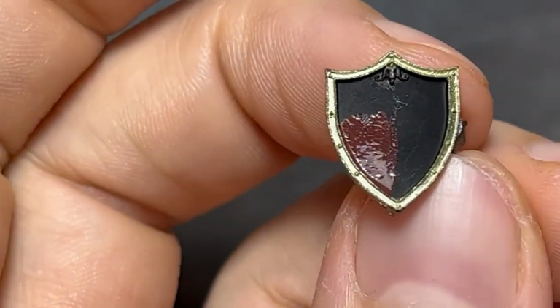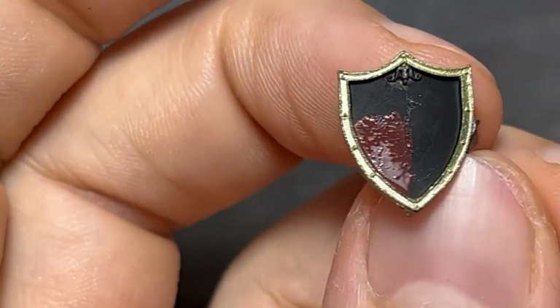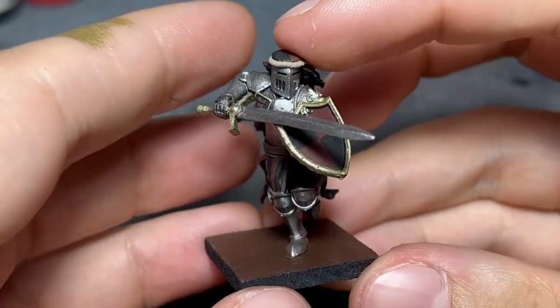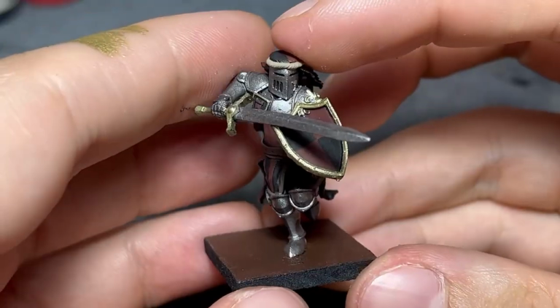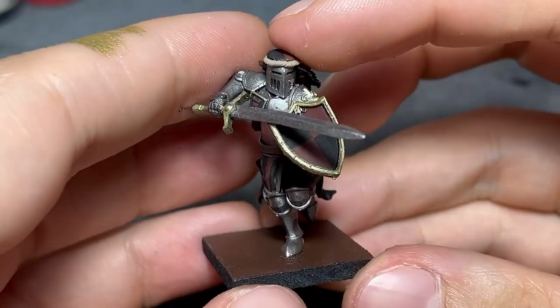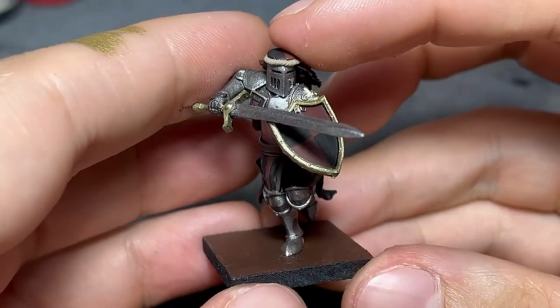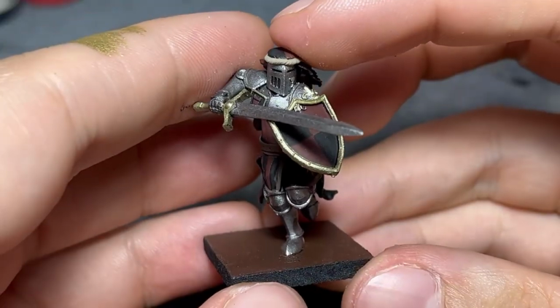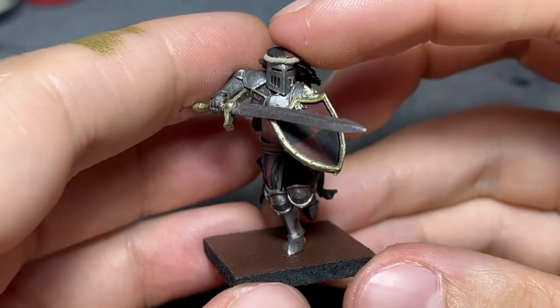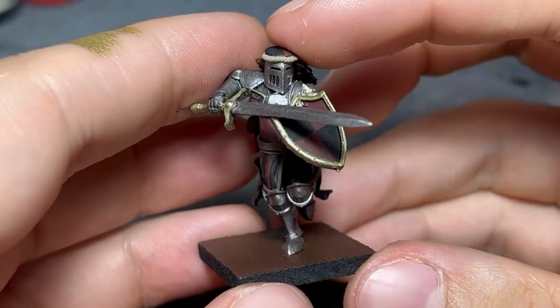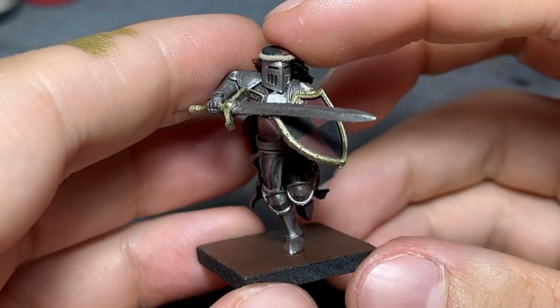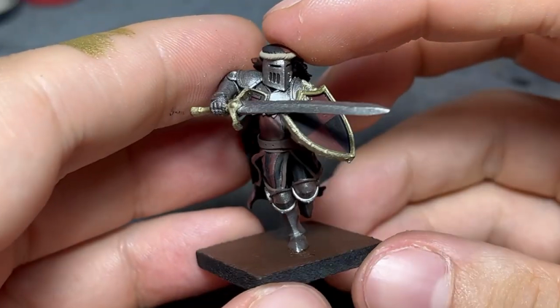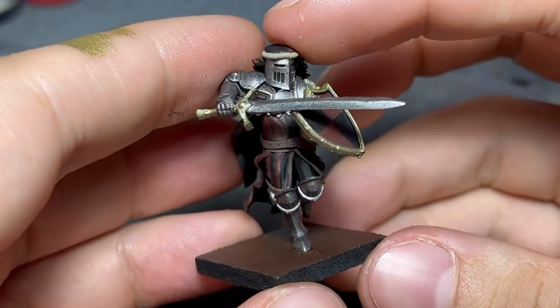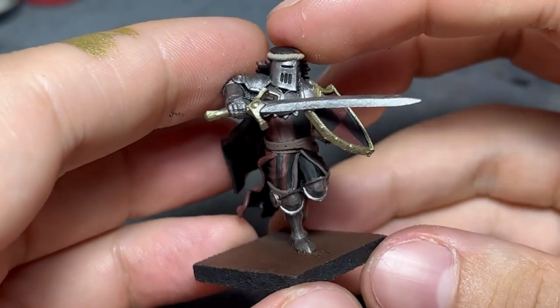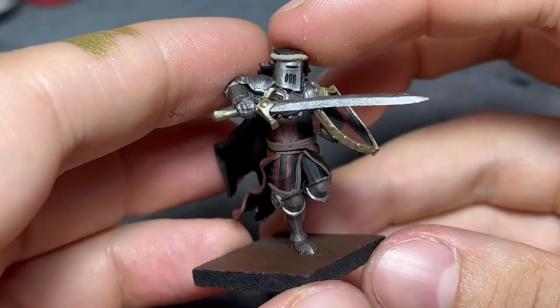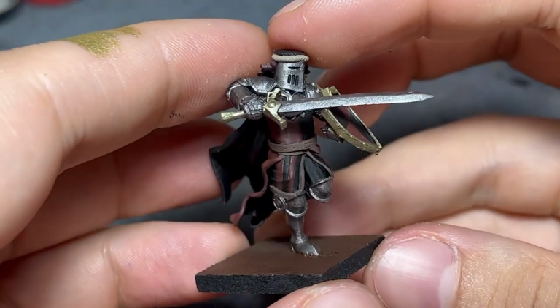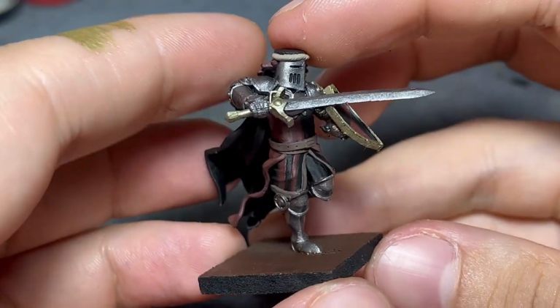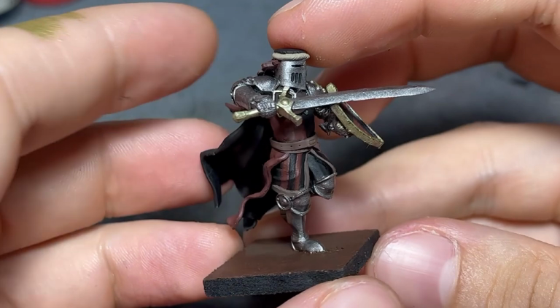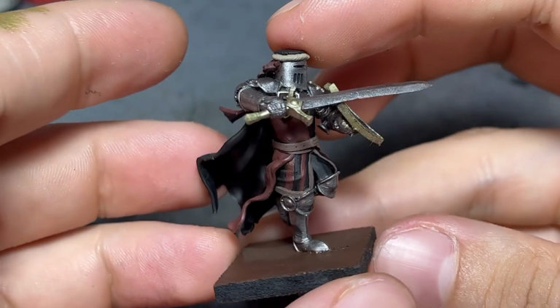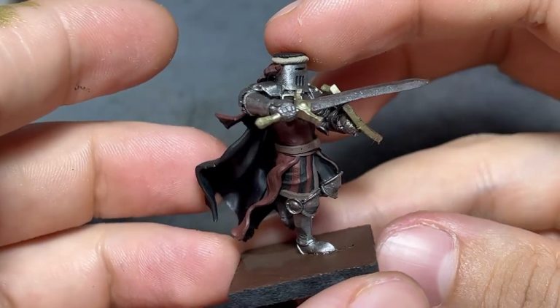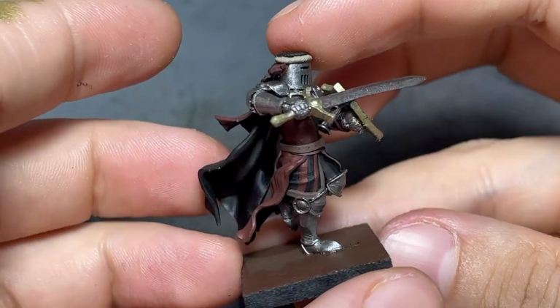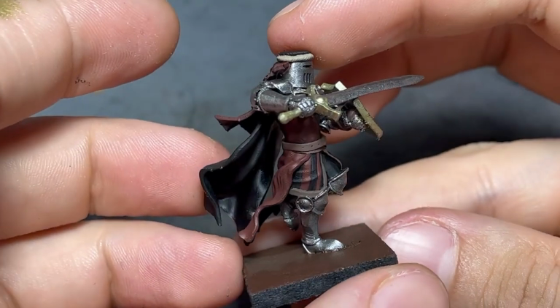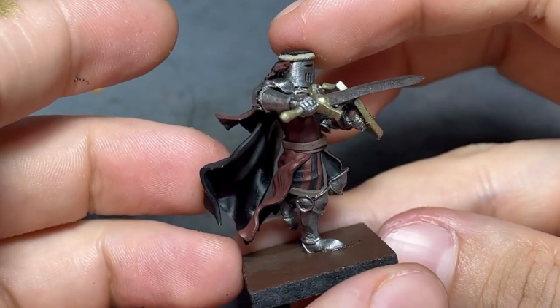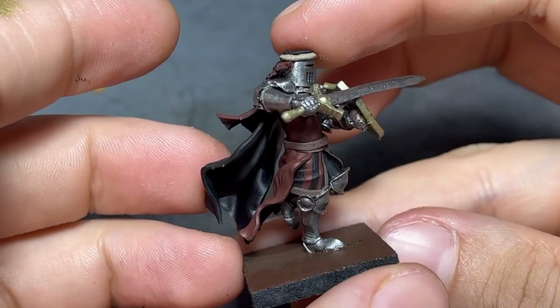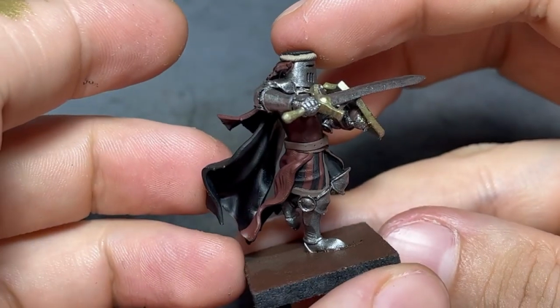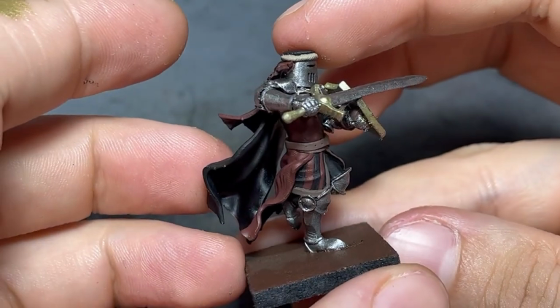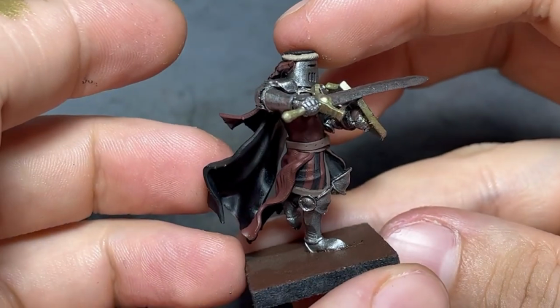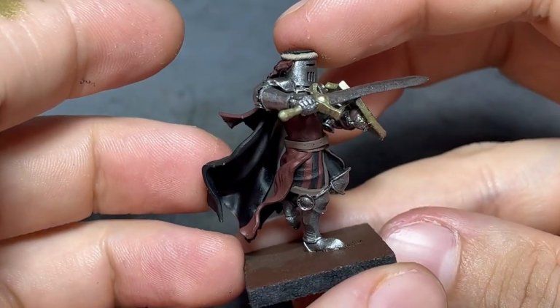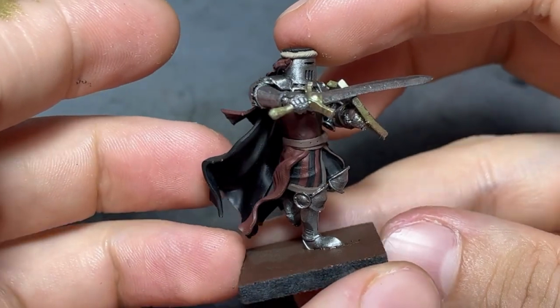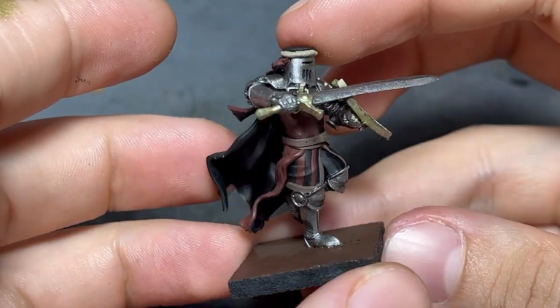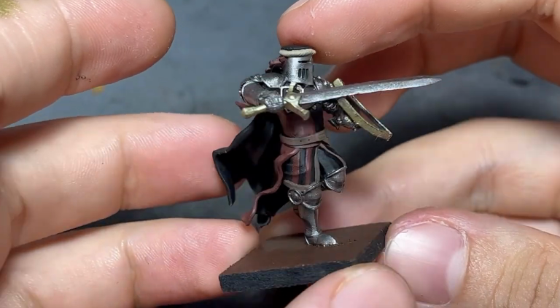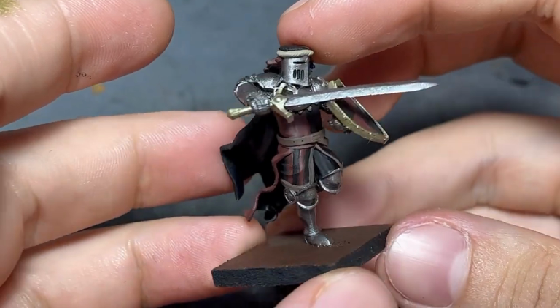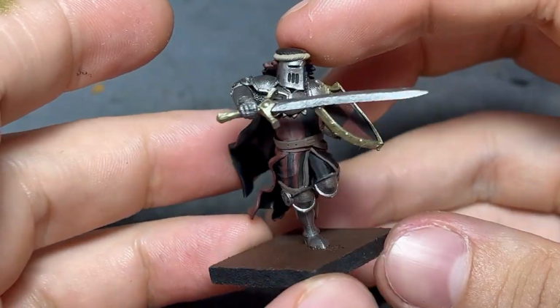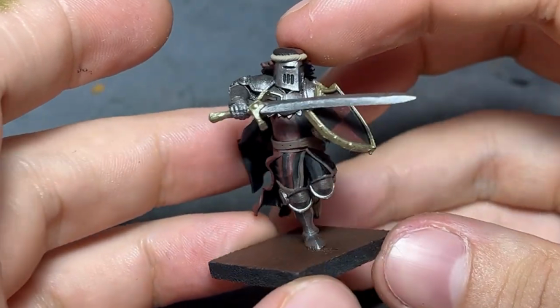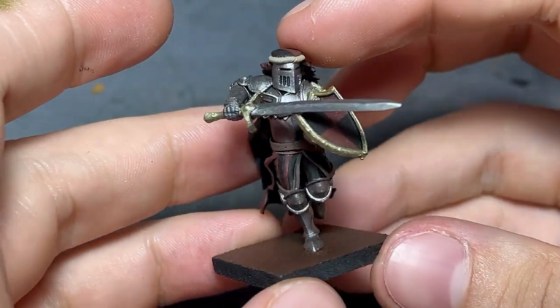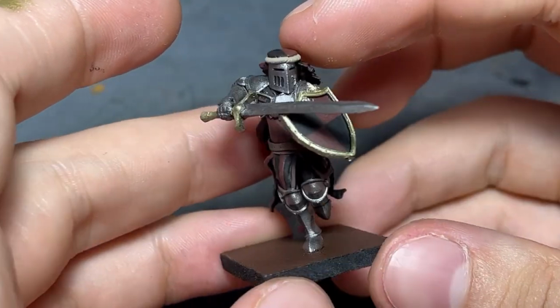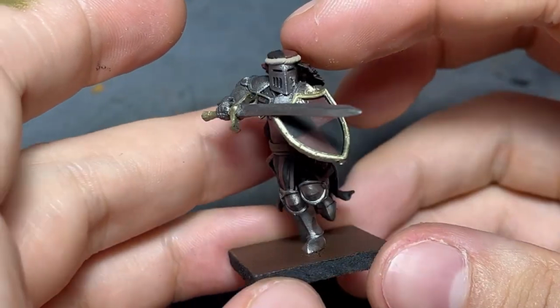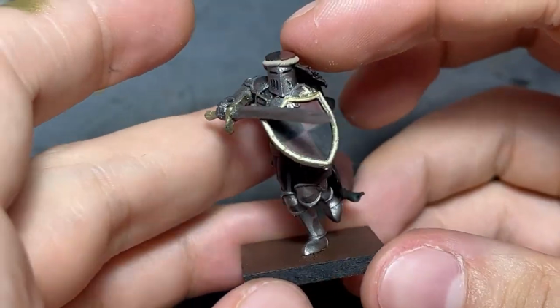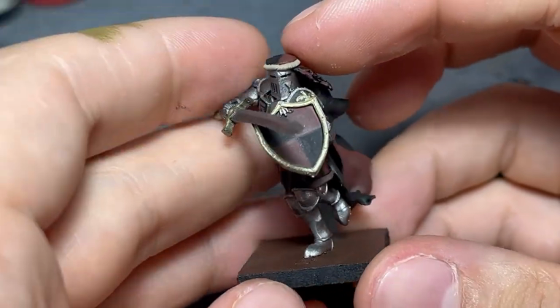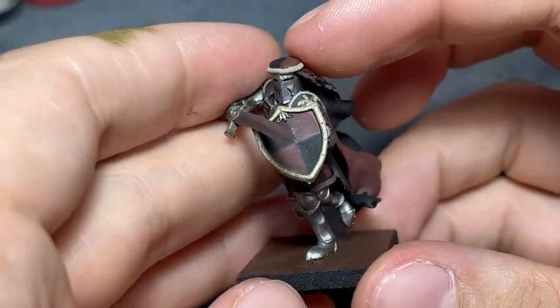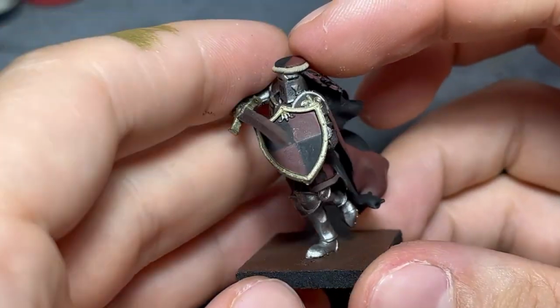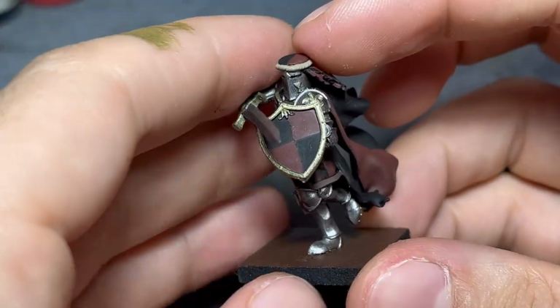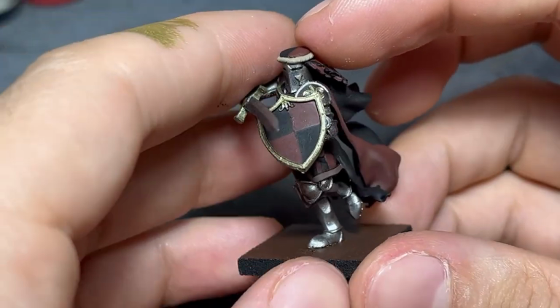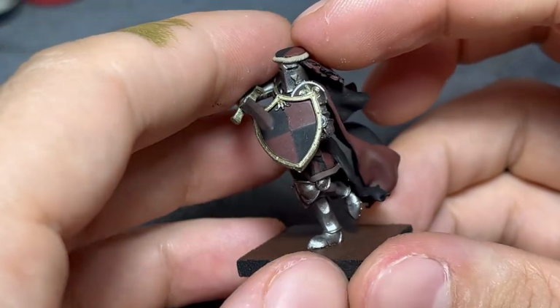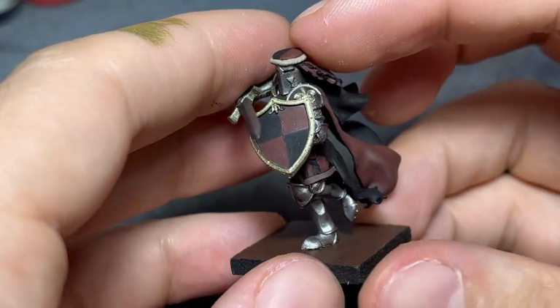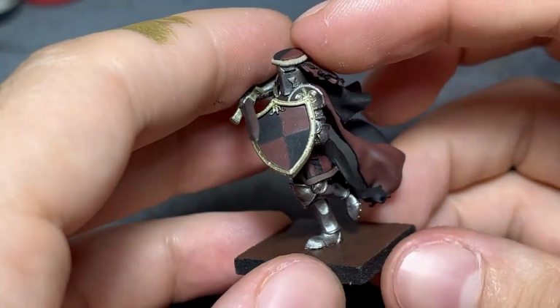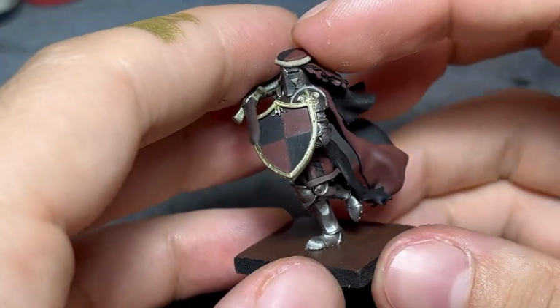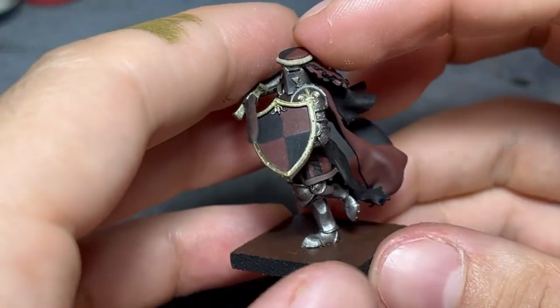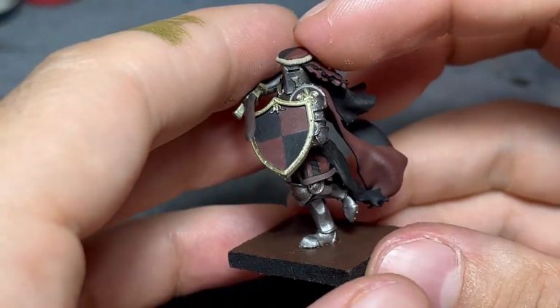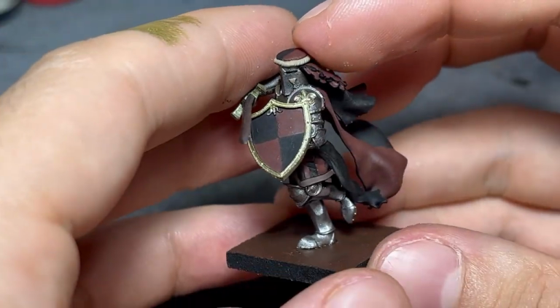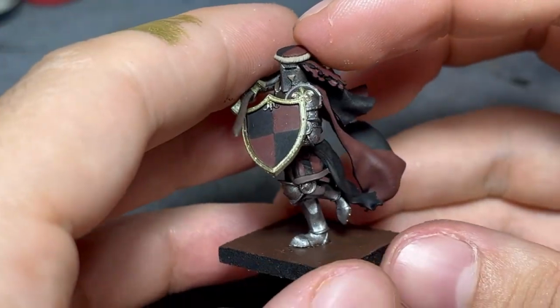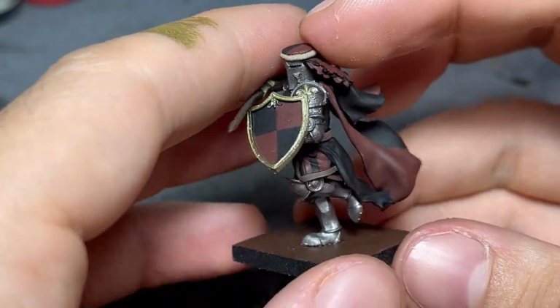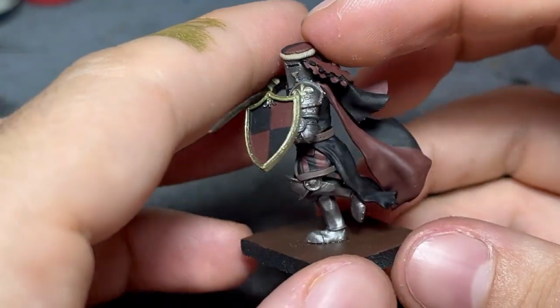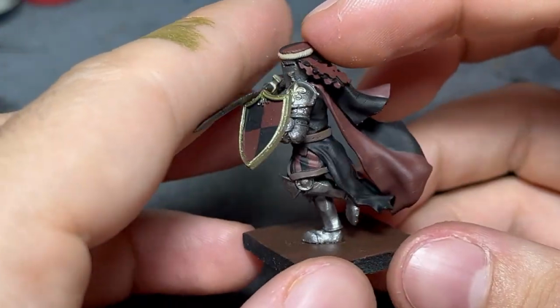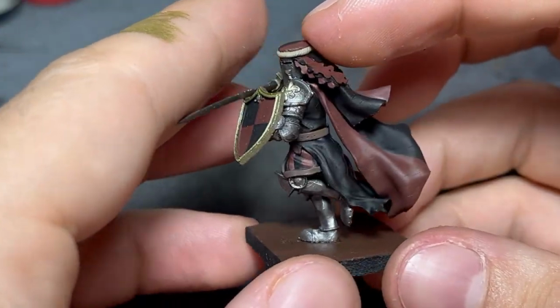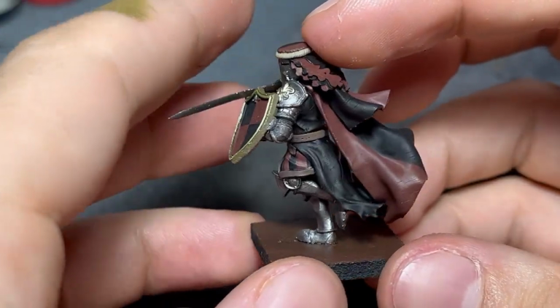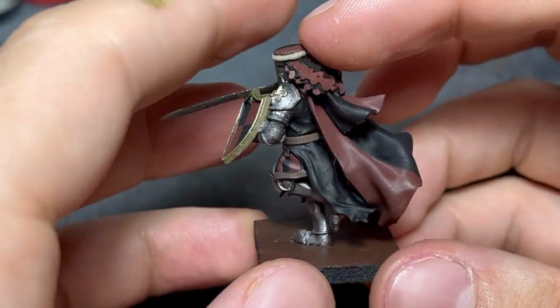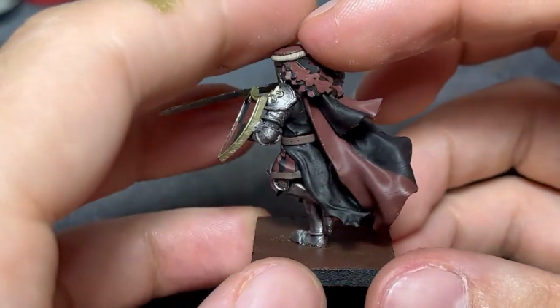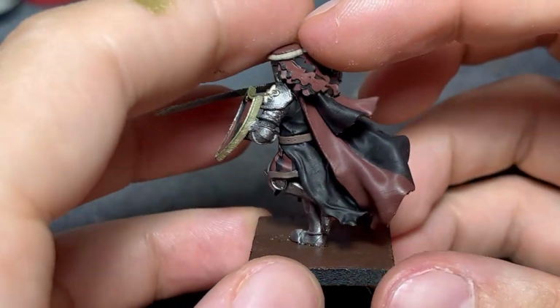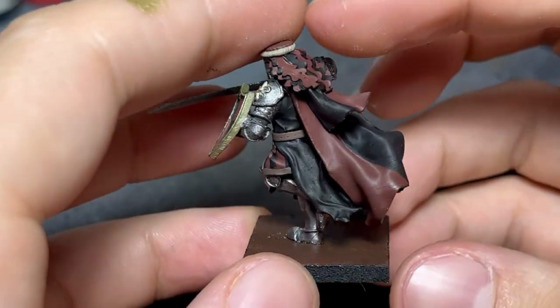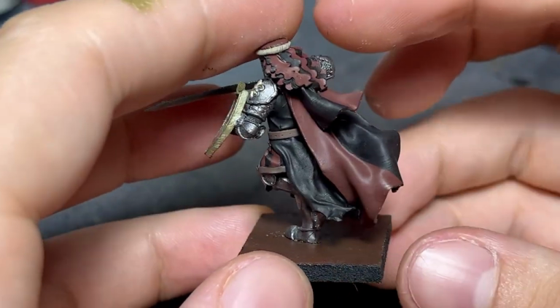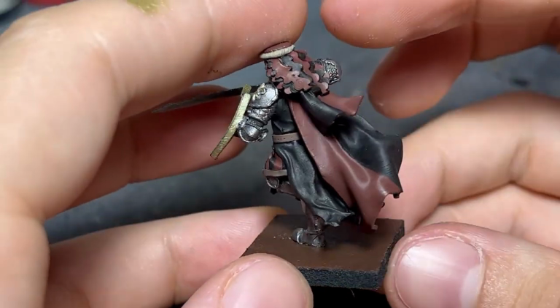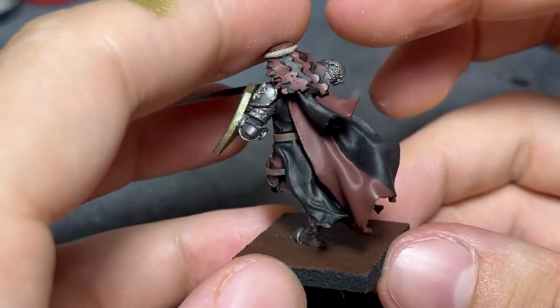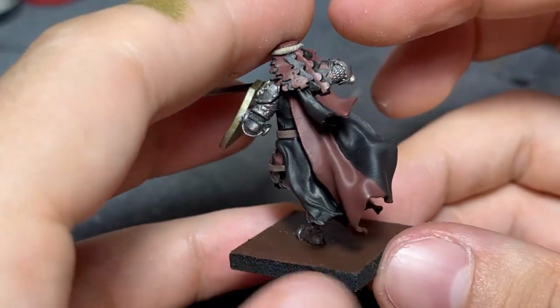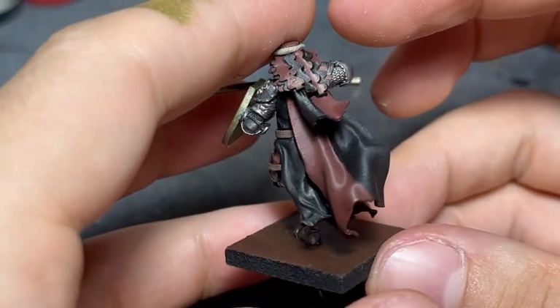After applying the base colors, I stuck the model together. I won't be bothering highlighting anything I can't comfortably reach.